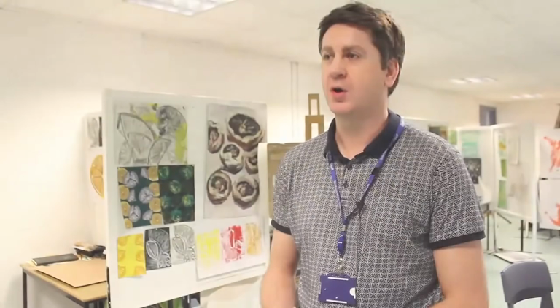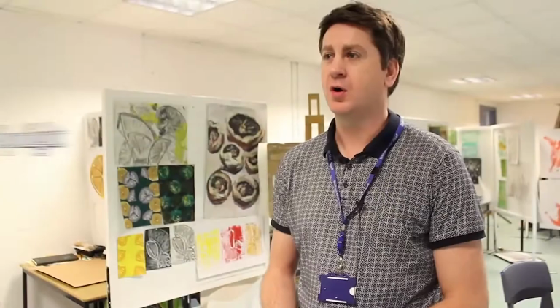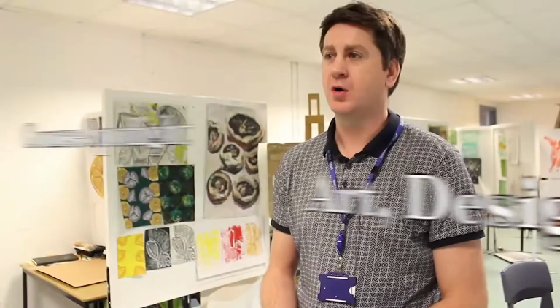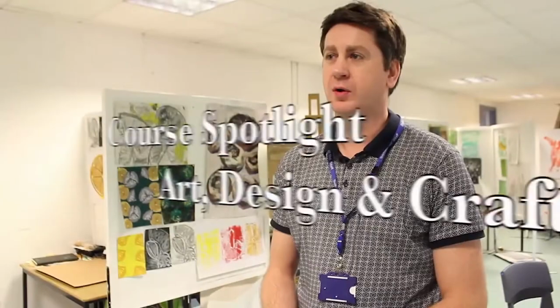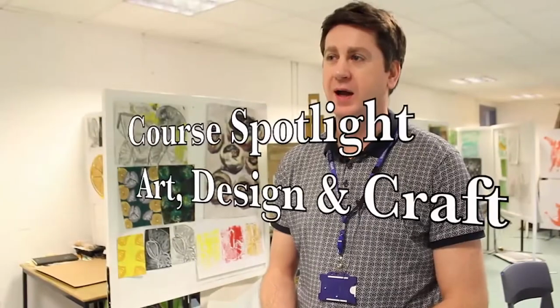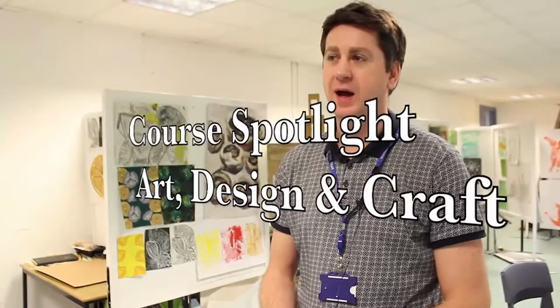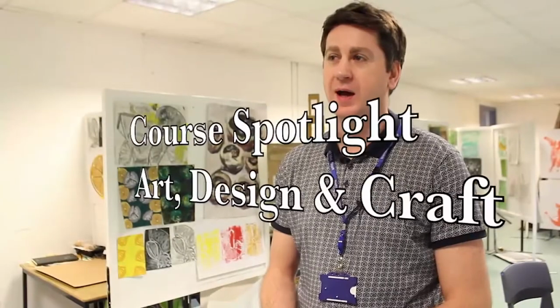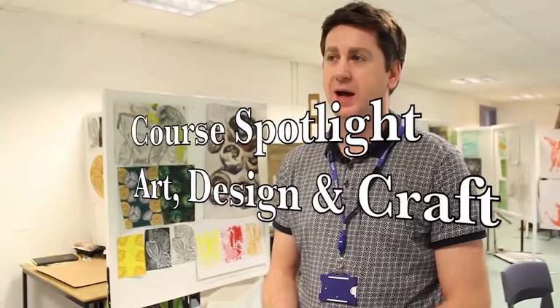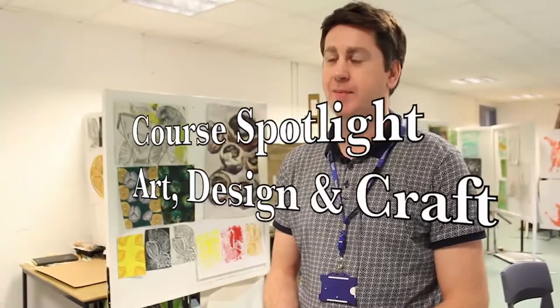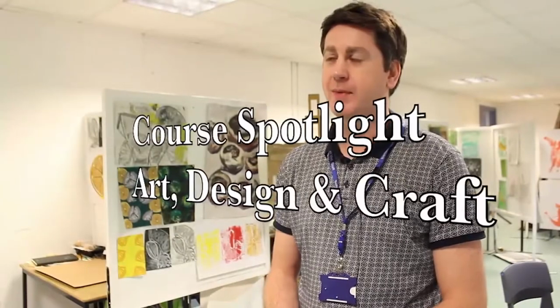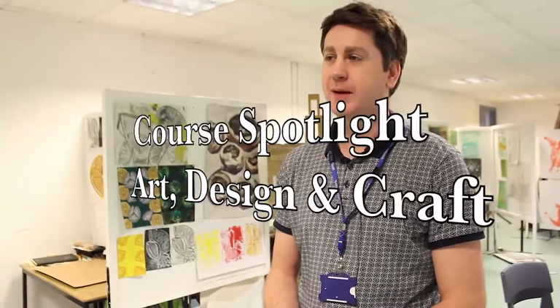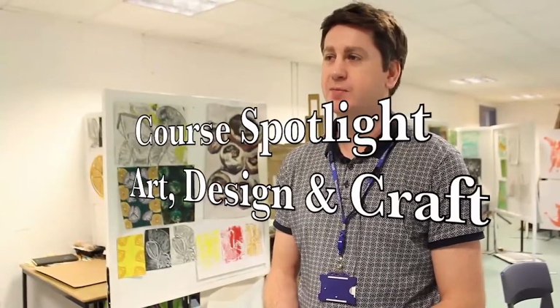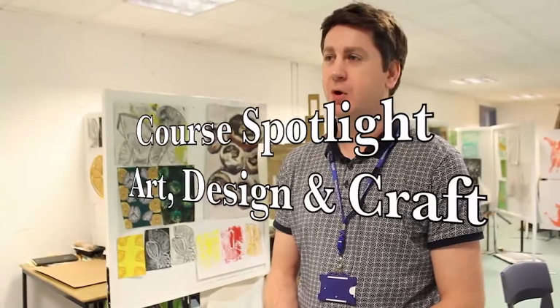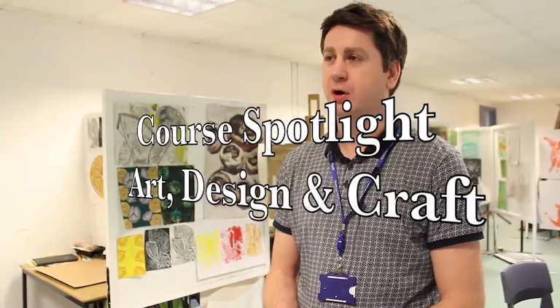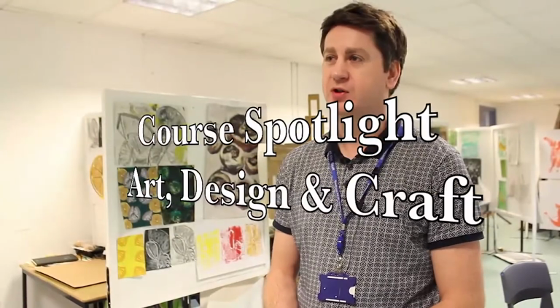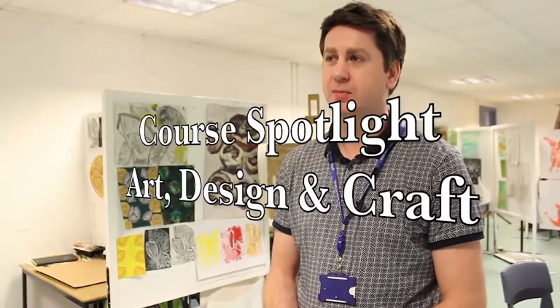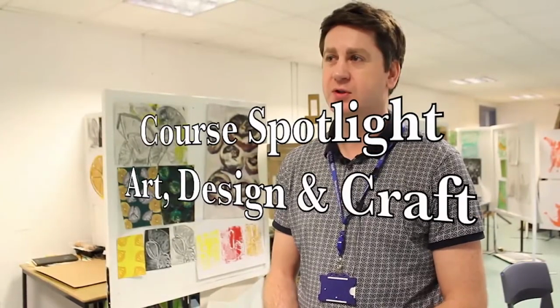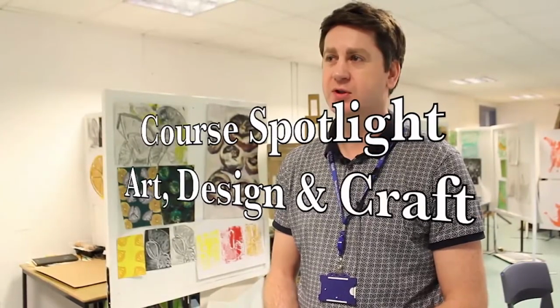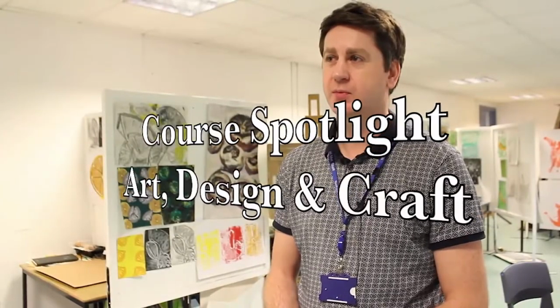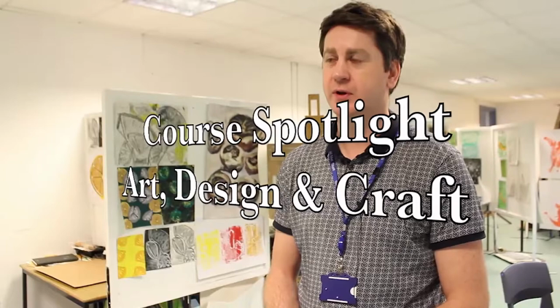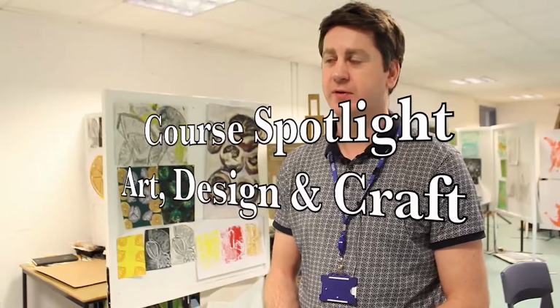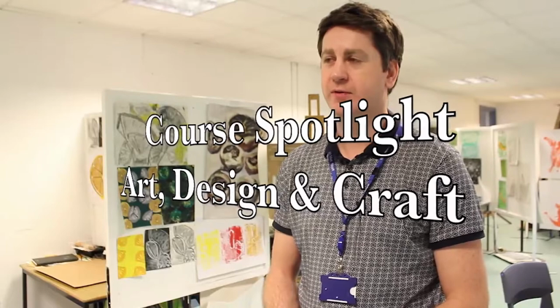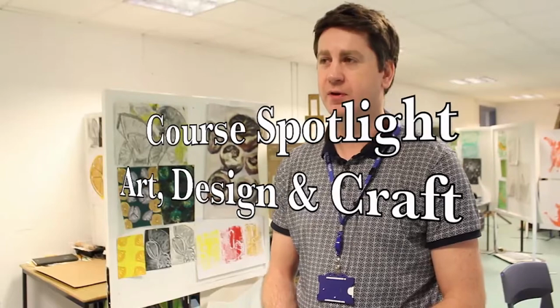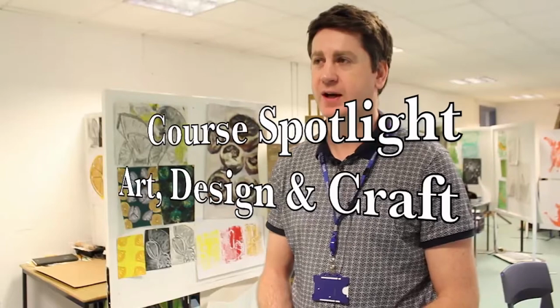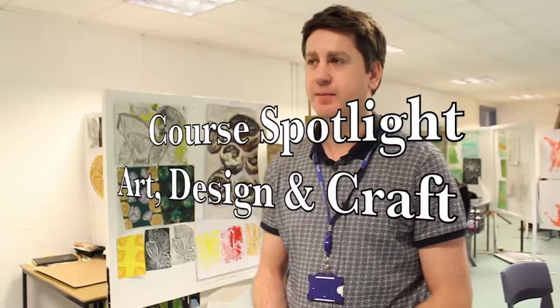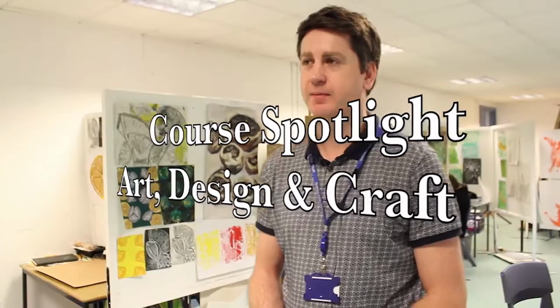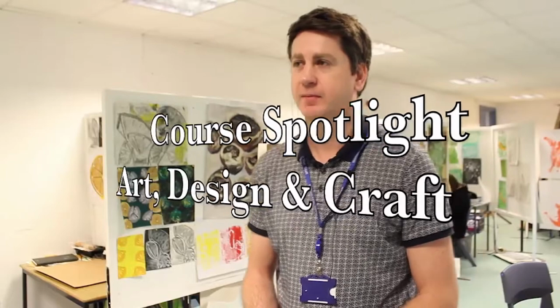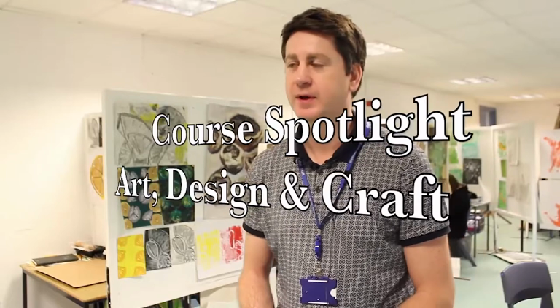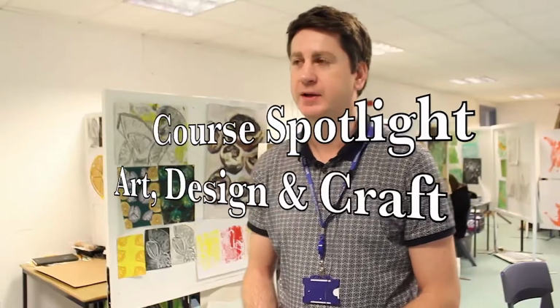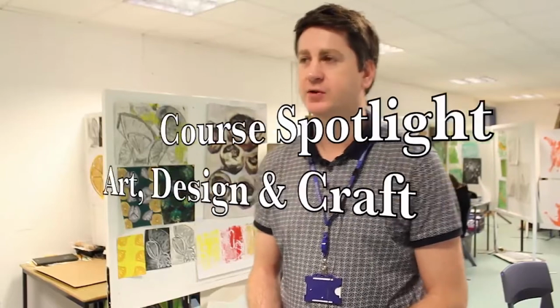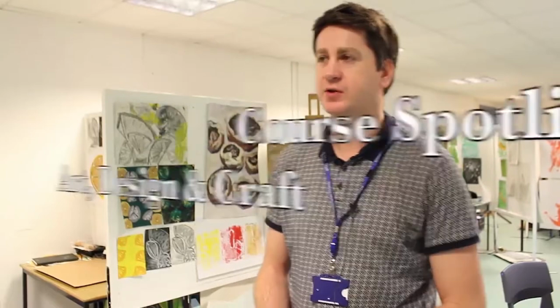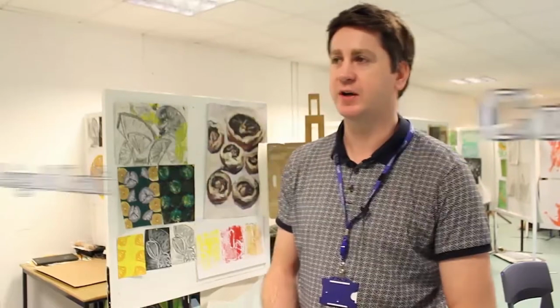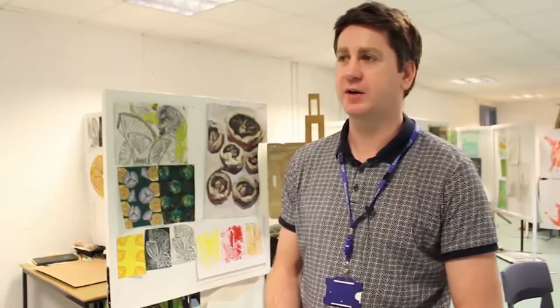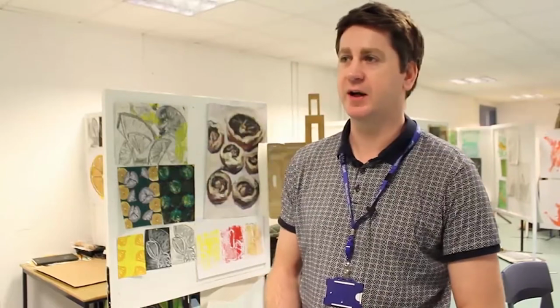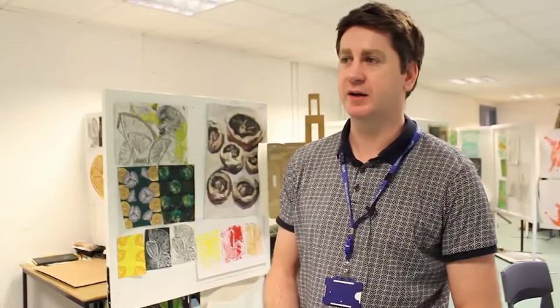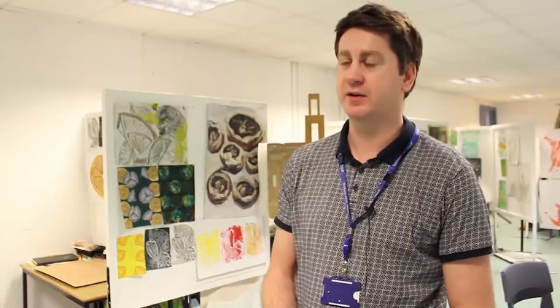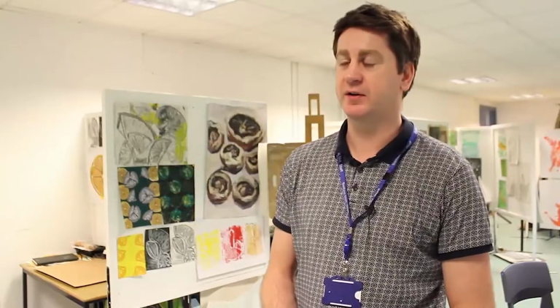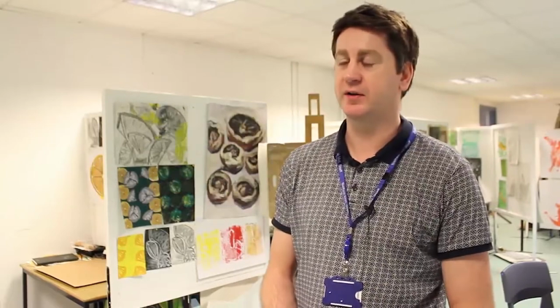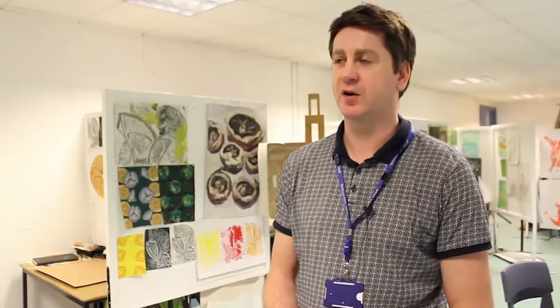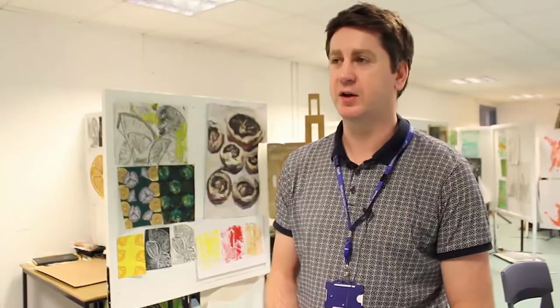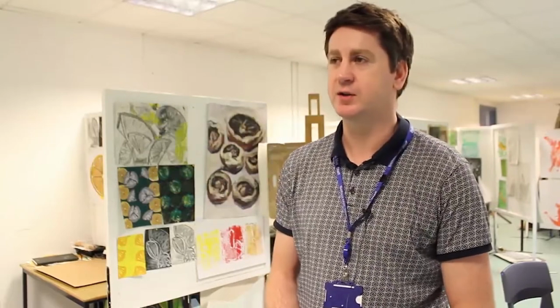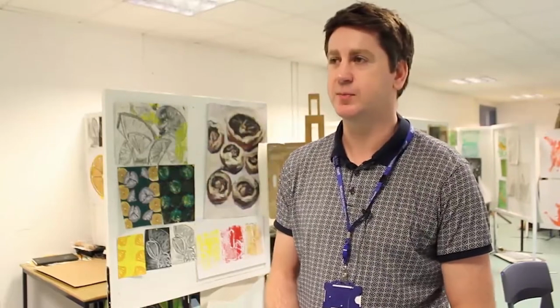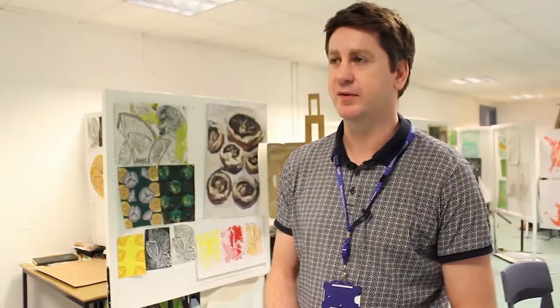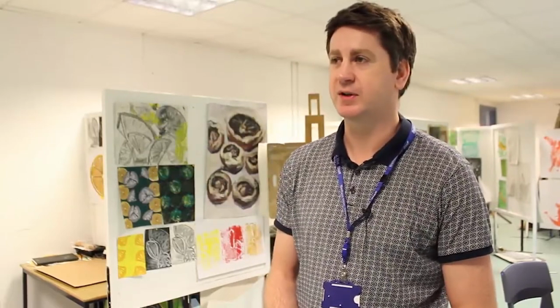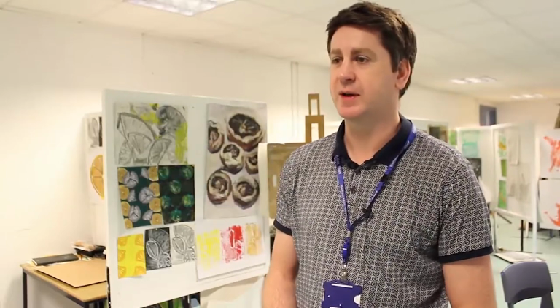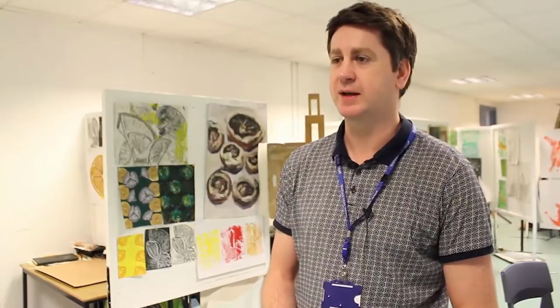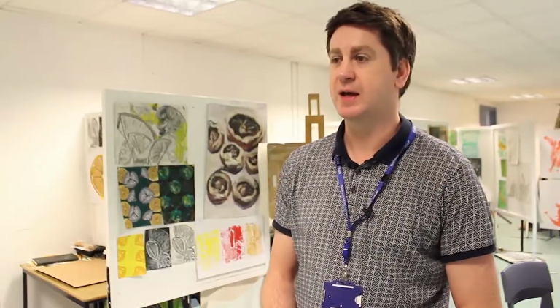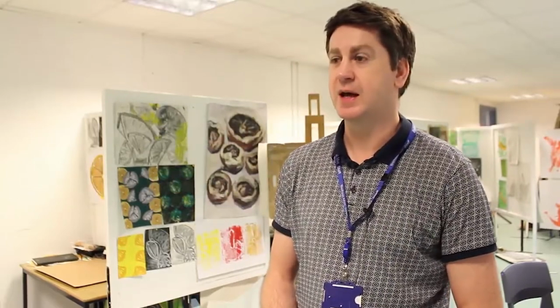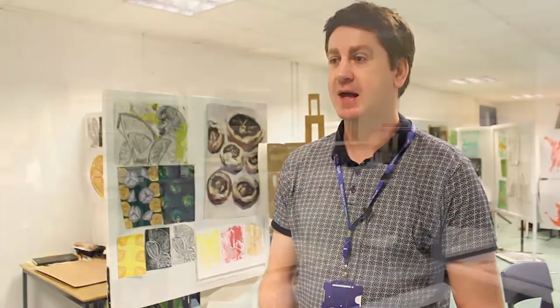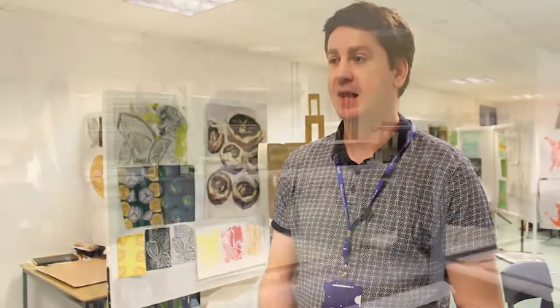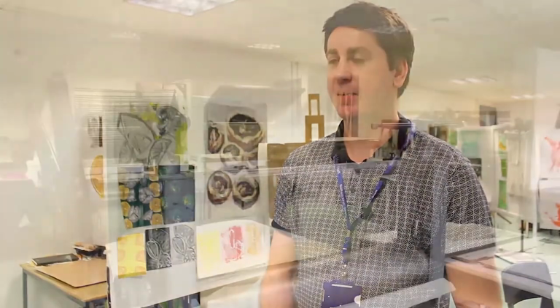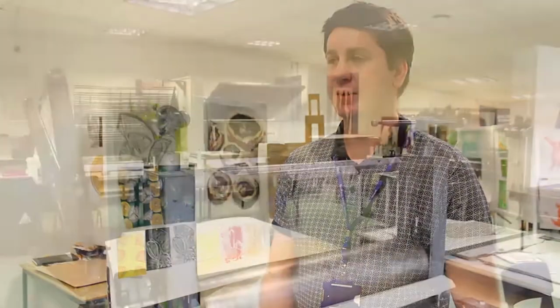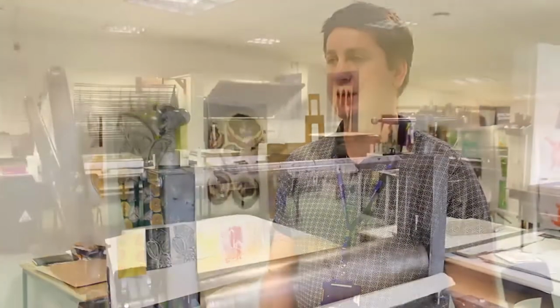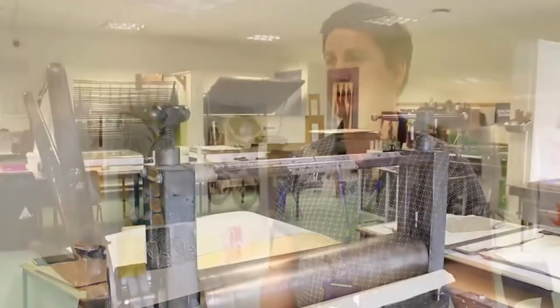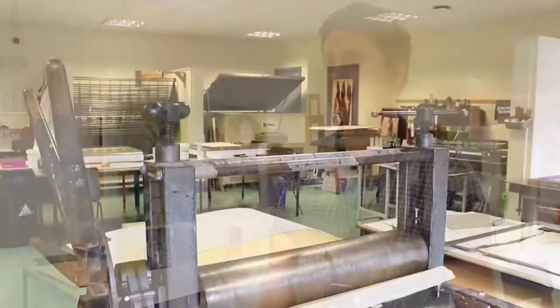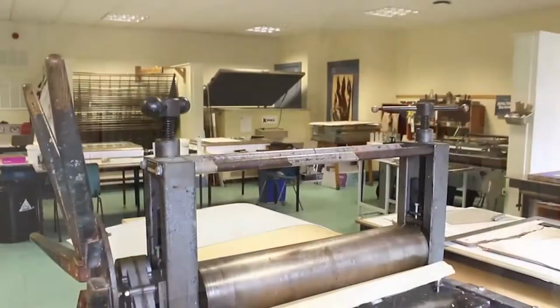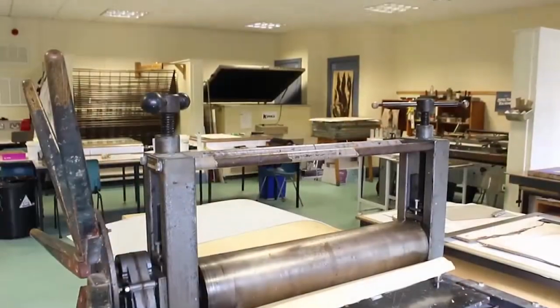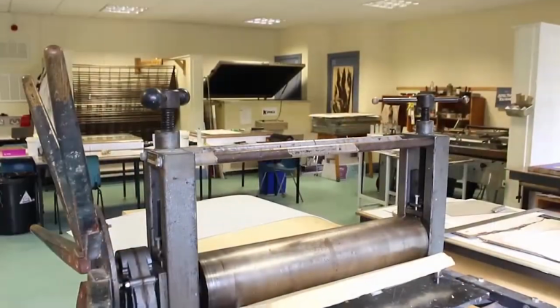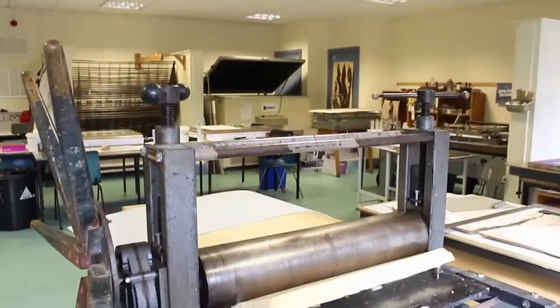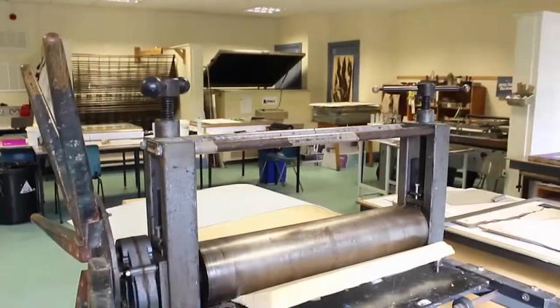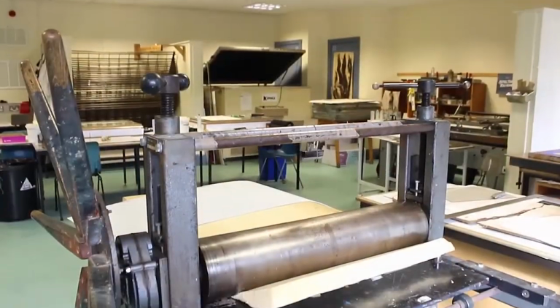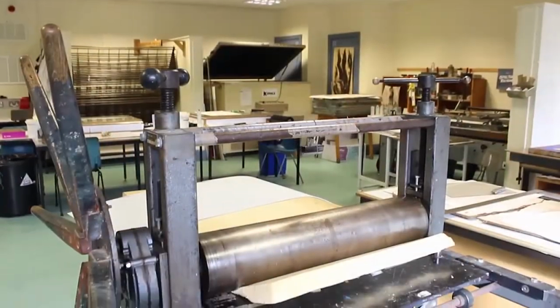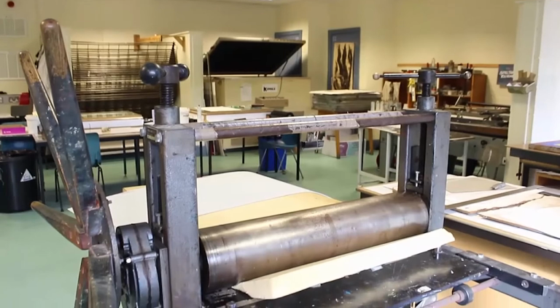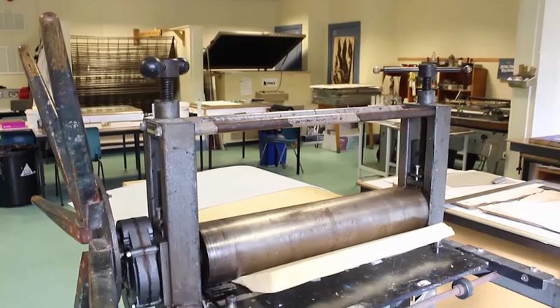My name is Mark Chambers. I'm one of the full-time lecturers here at Belfast Met, and I teach in the visual arts programmes.